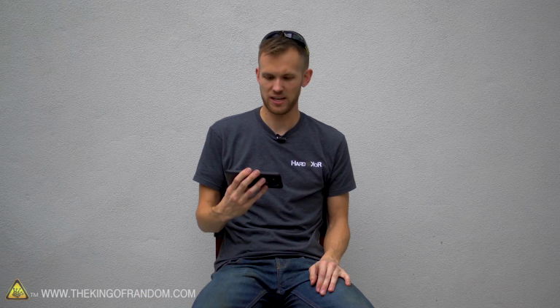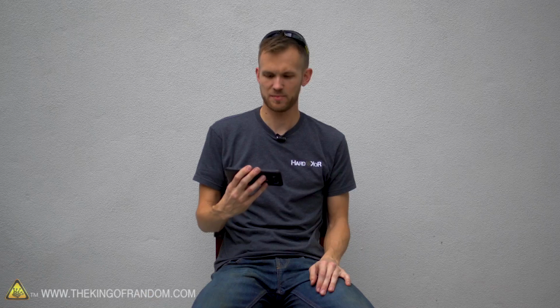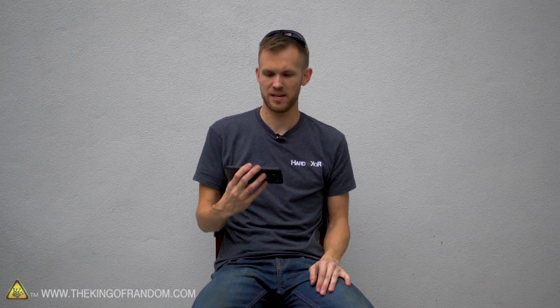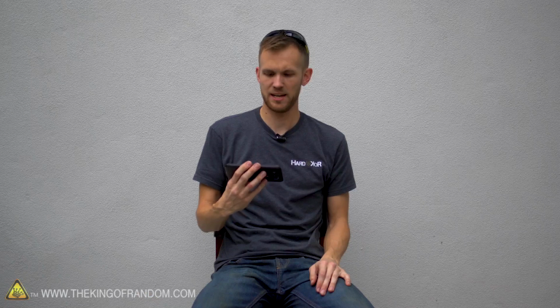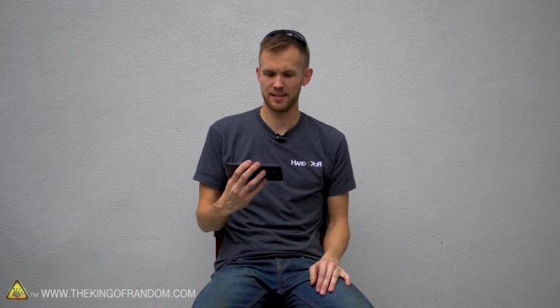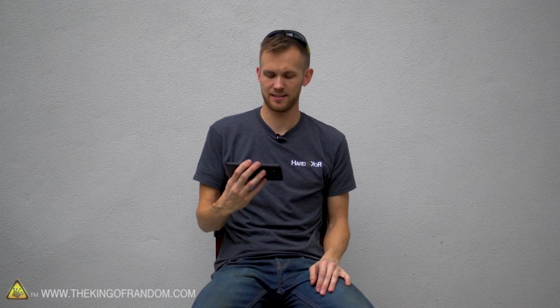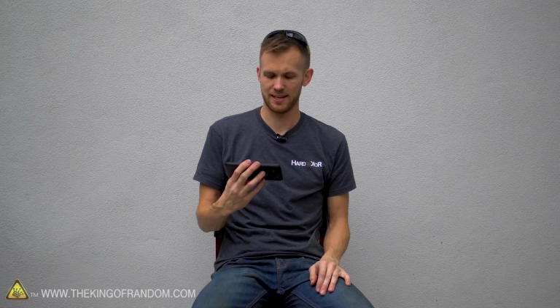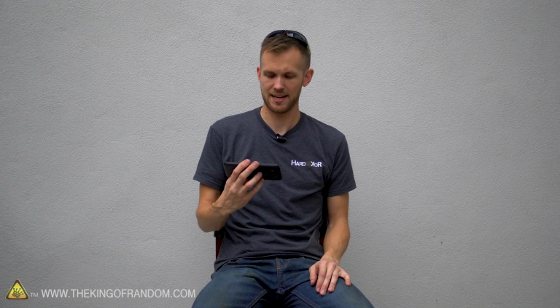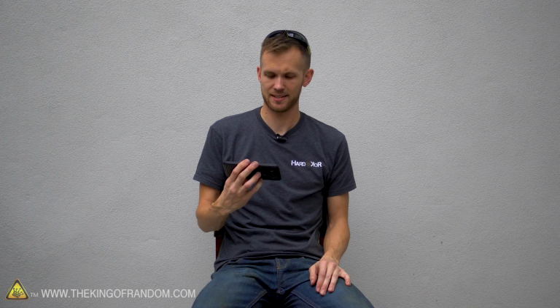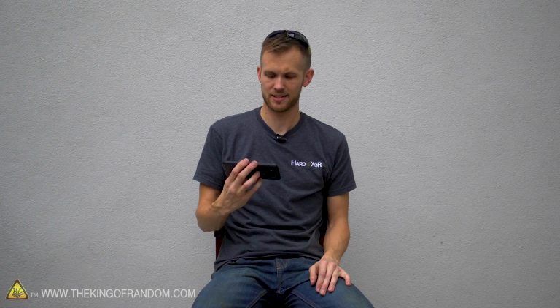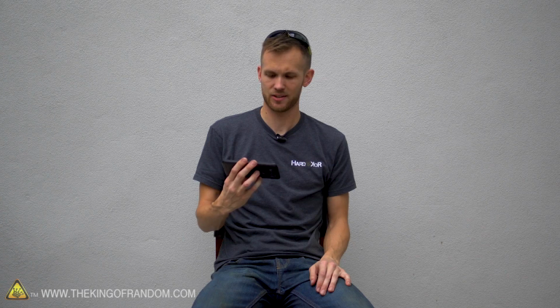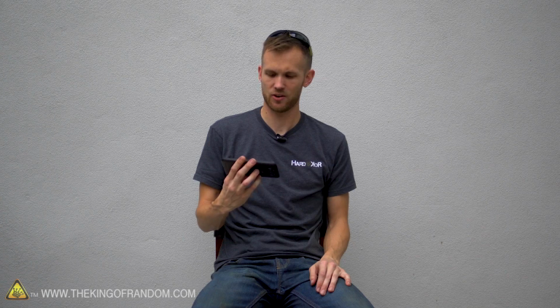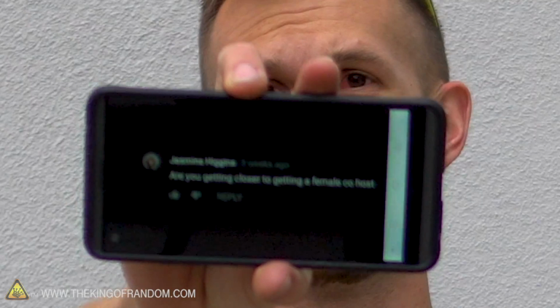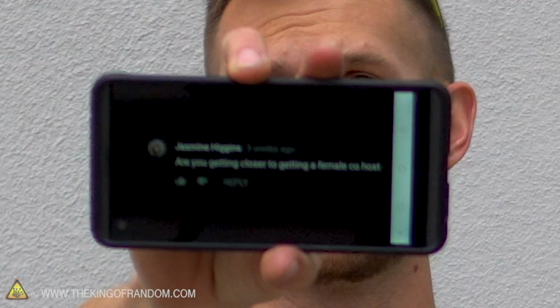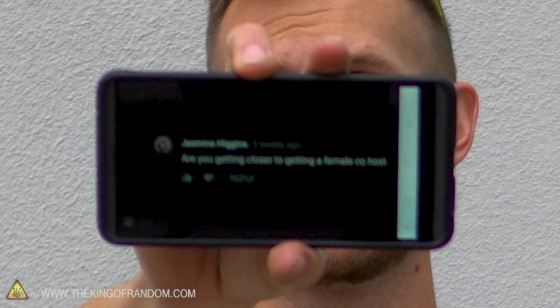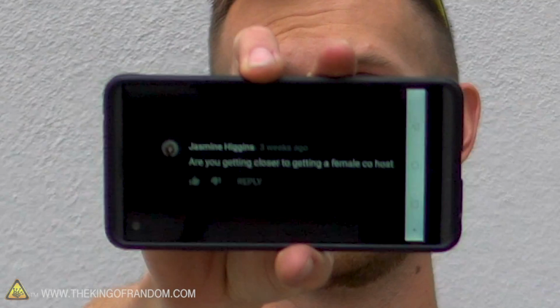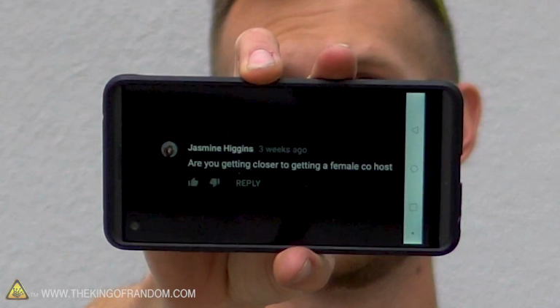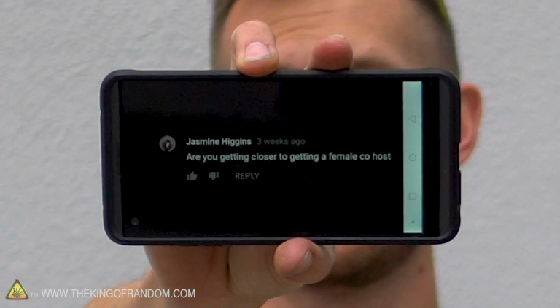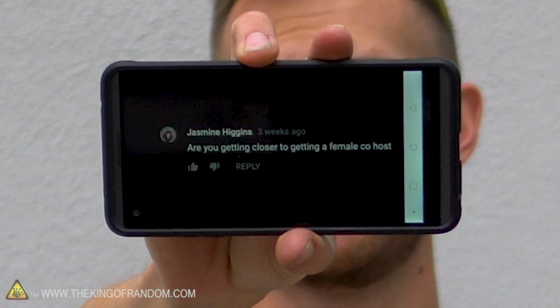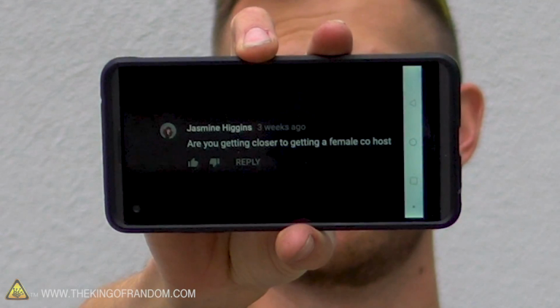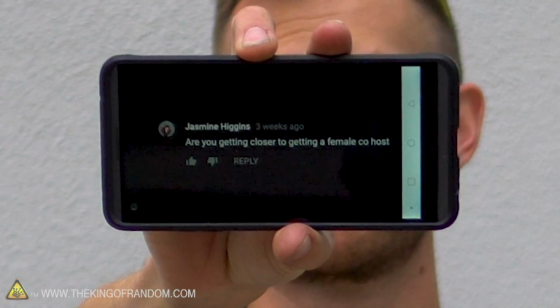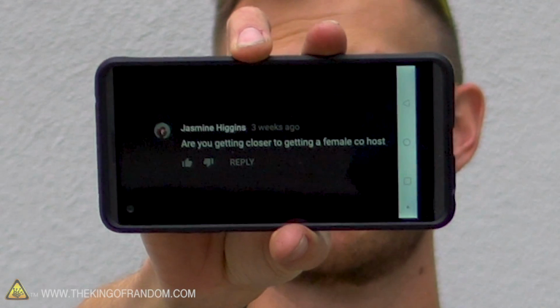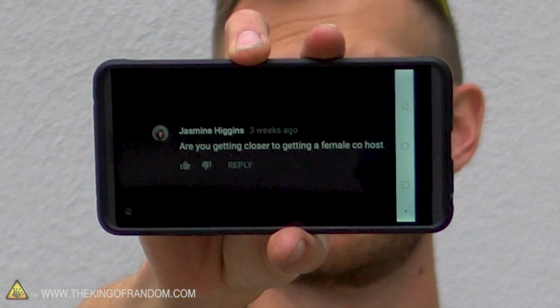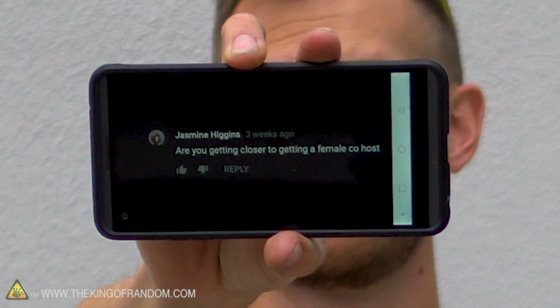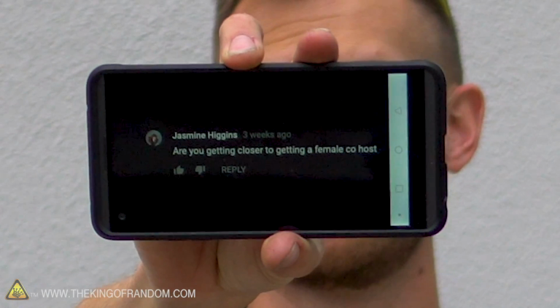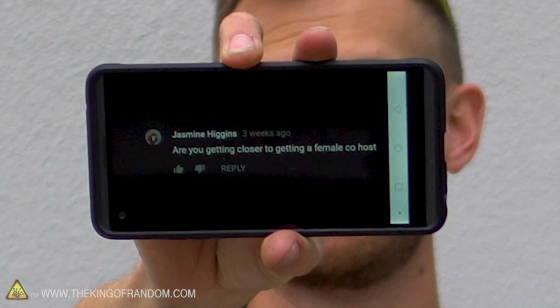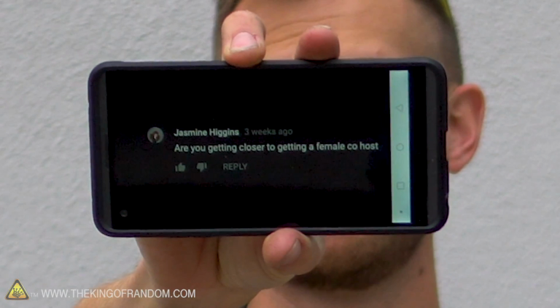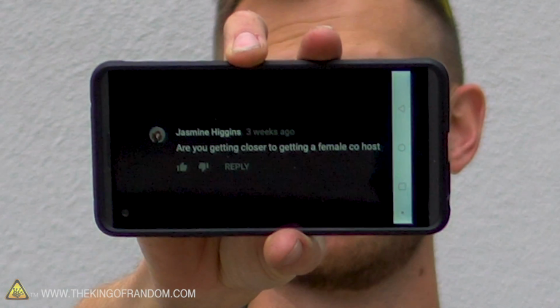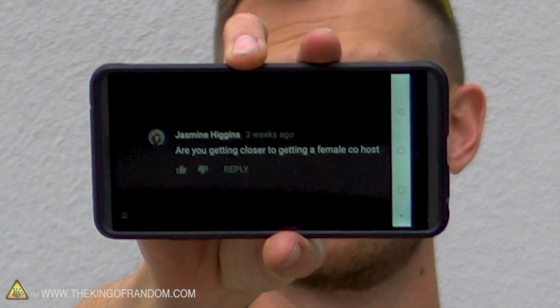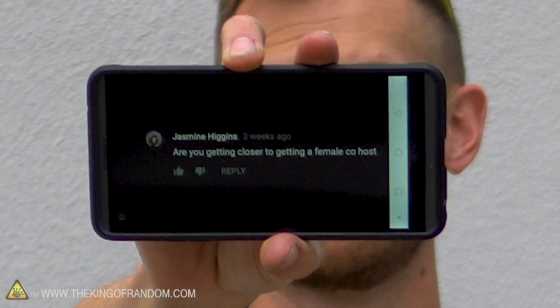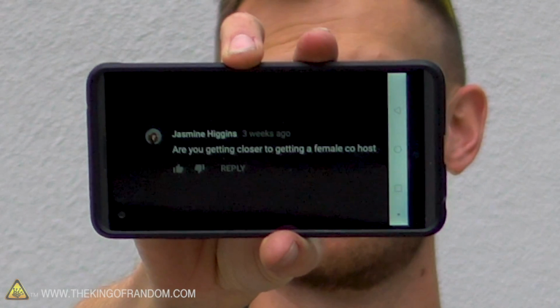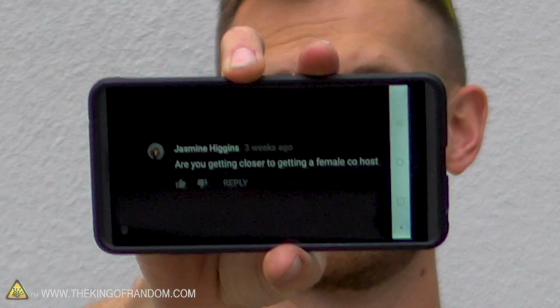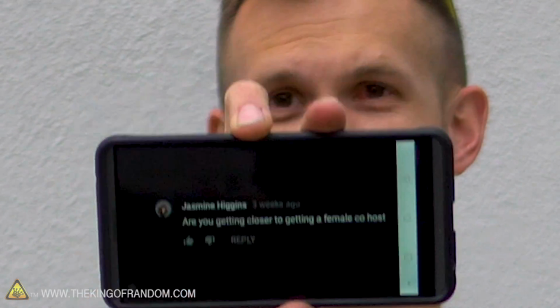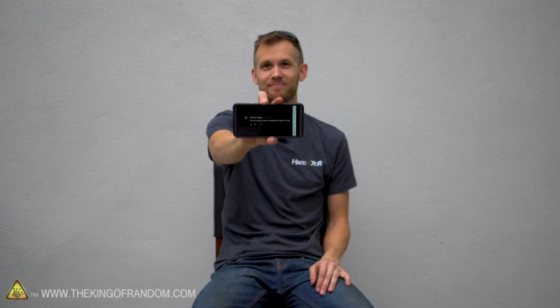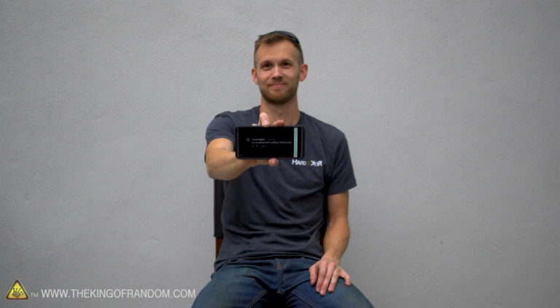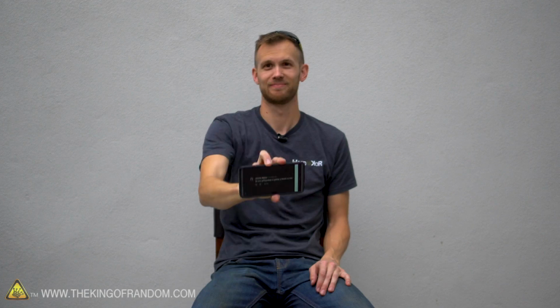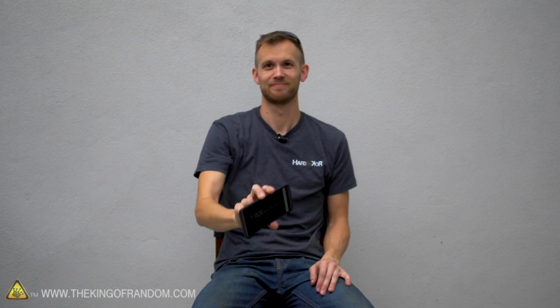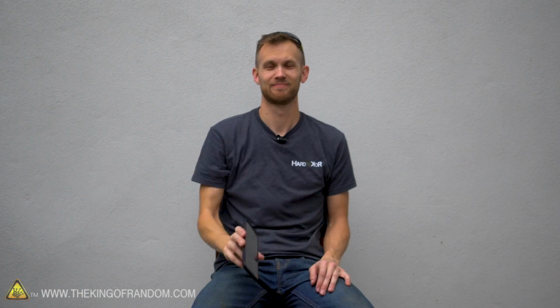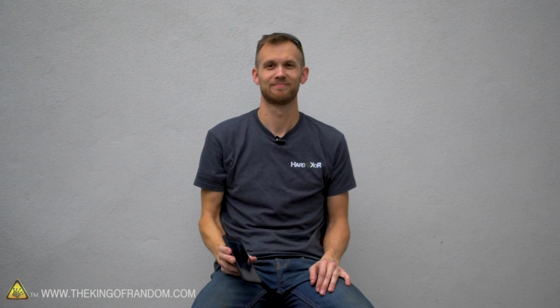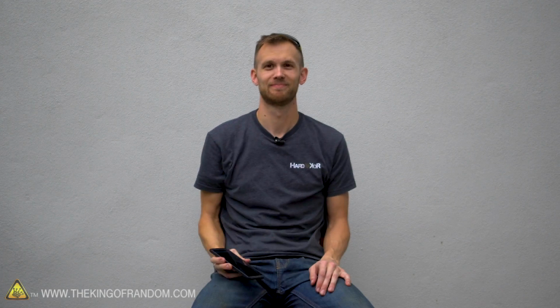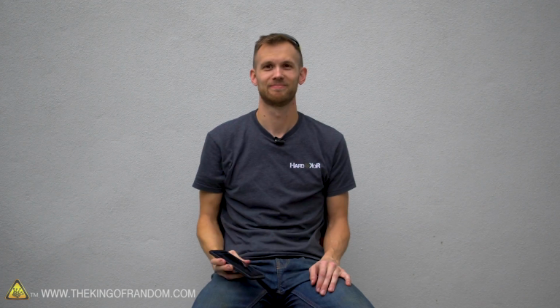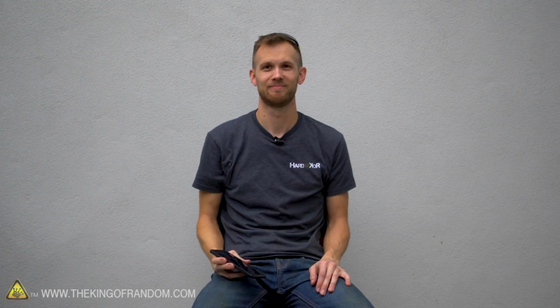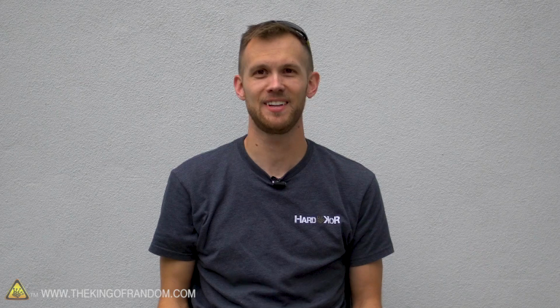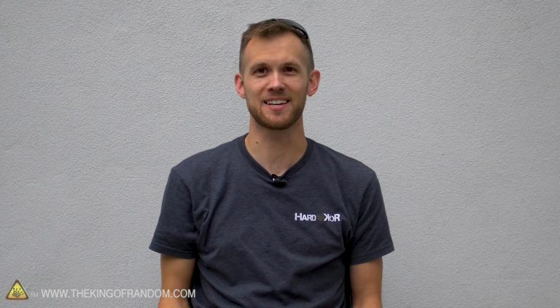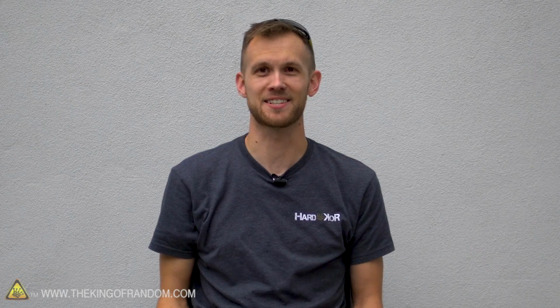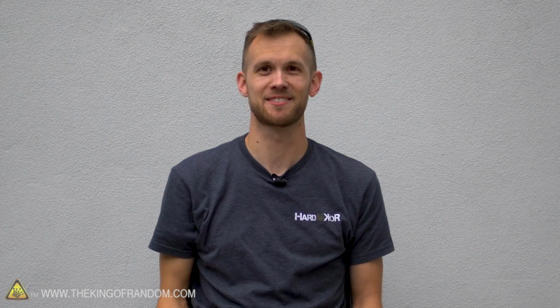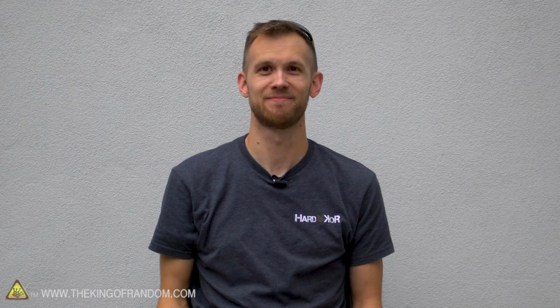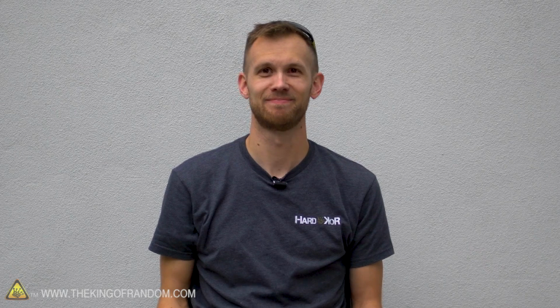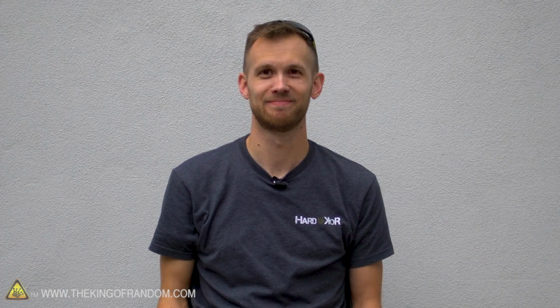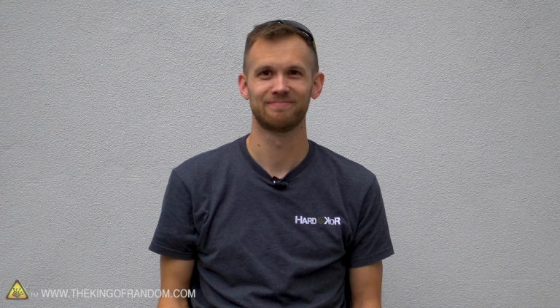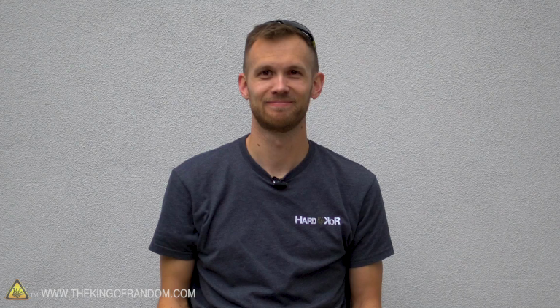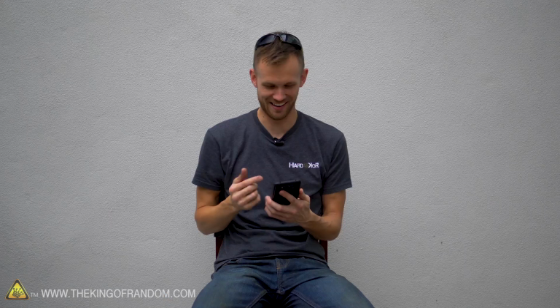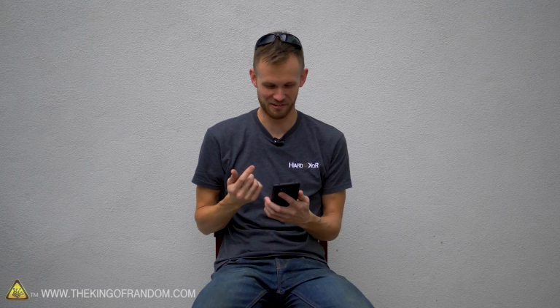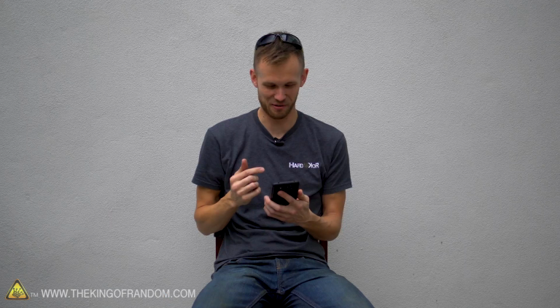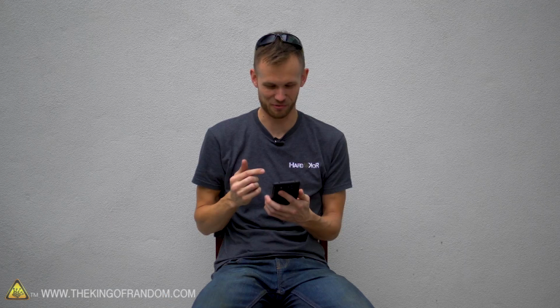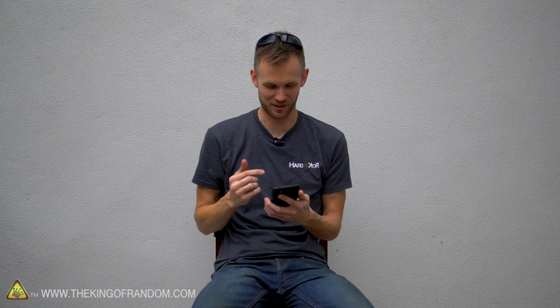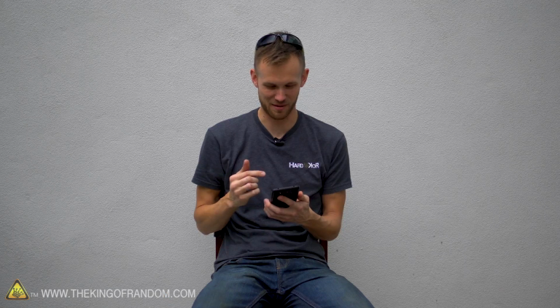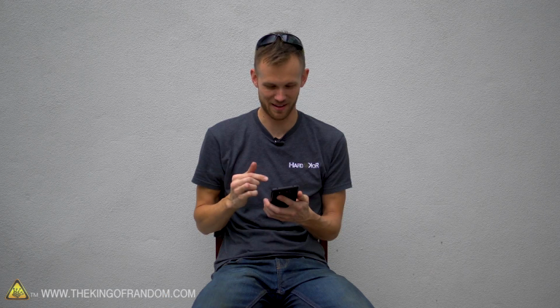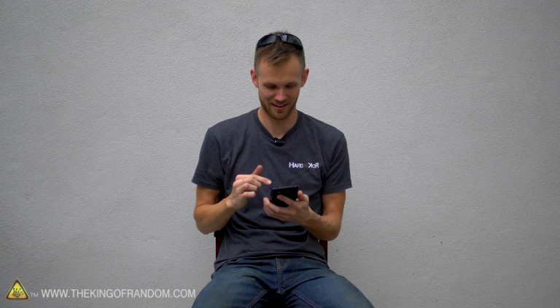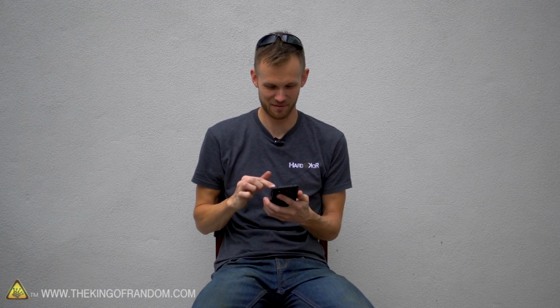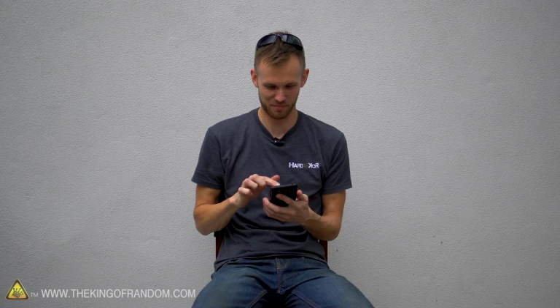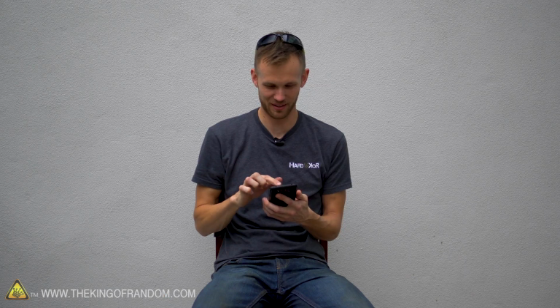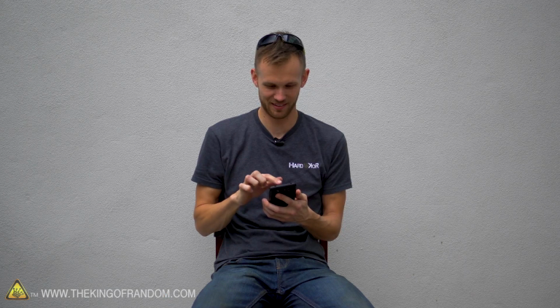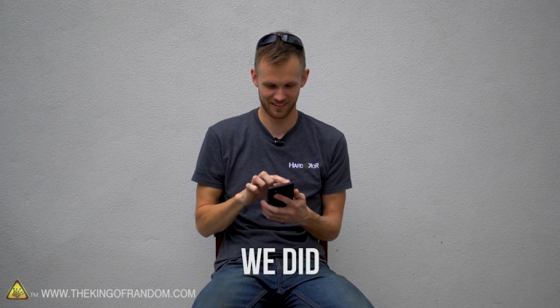Jasmine Higgins asks: Are you getting closer to getting a female co-host? Yes — I don't know if we'll keep that in.